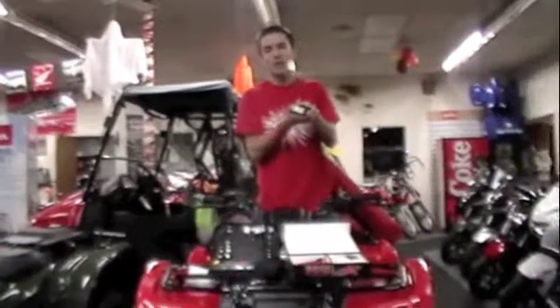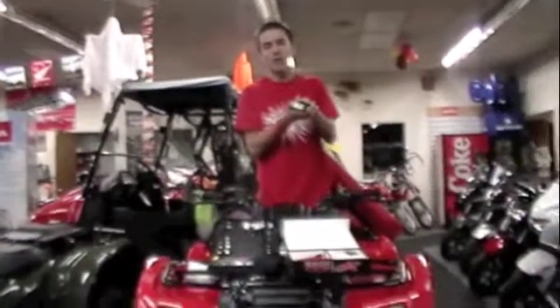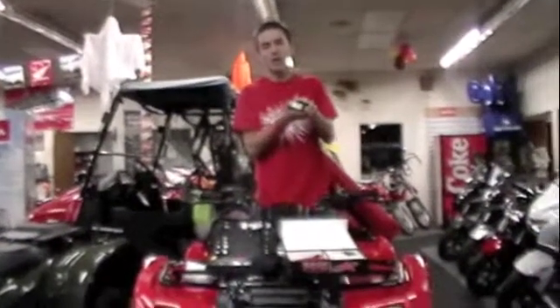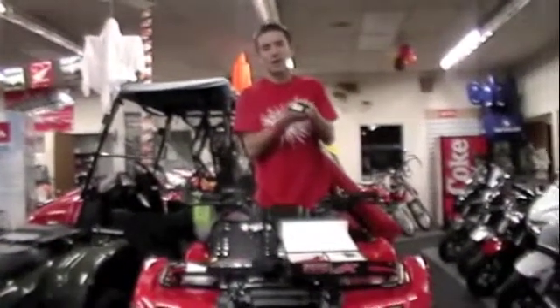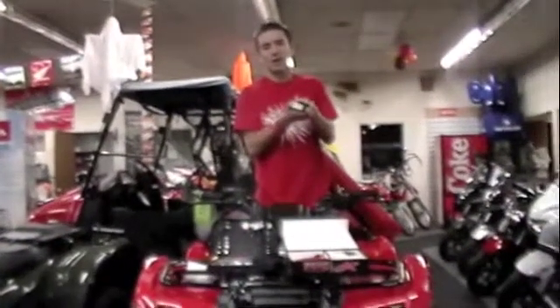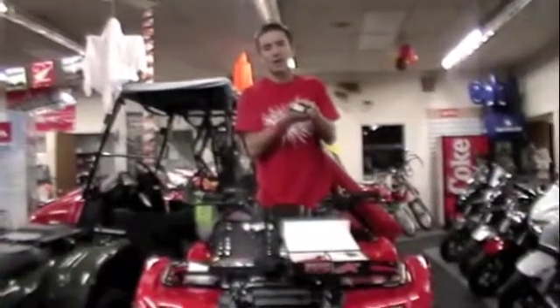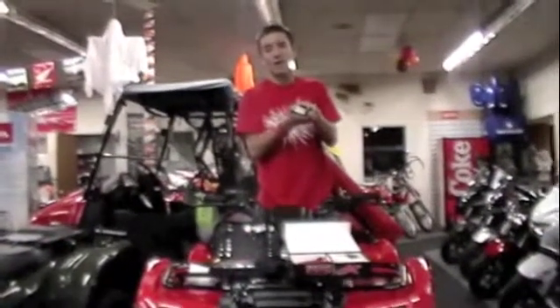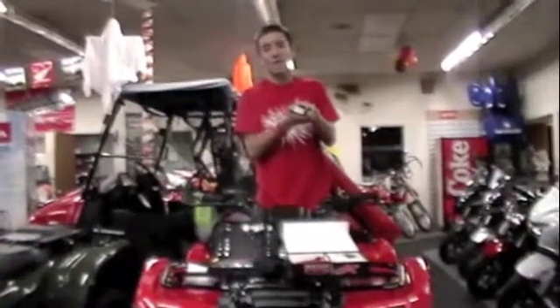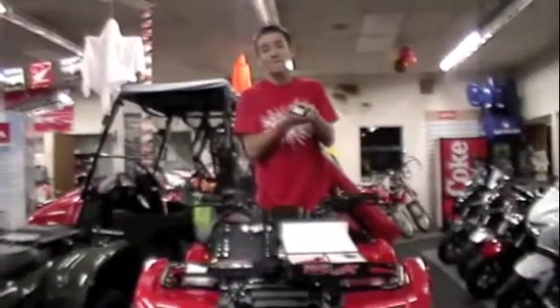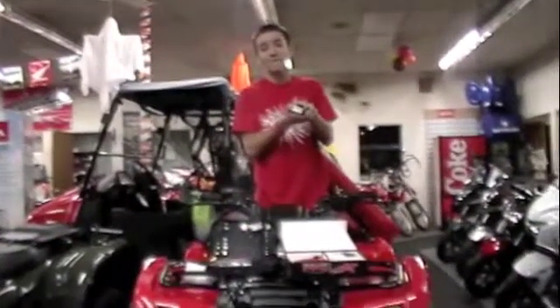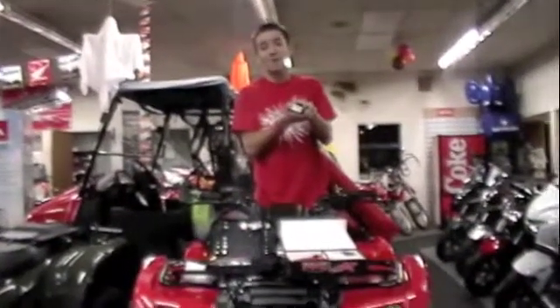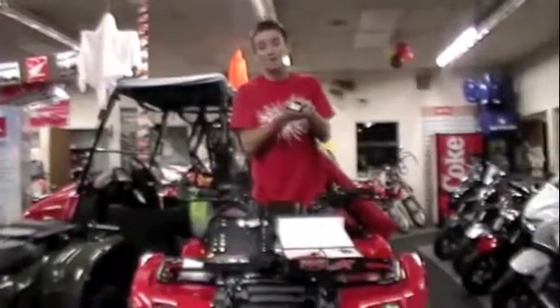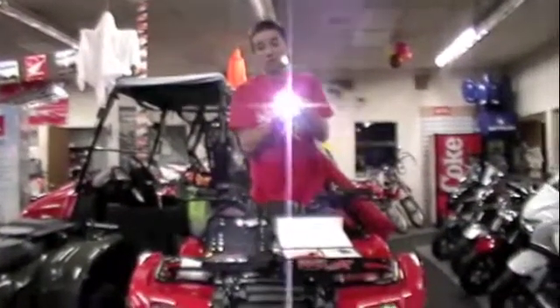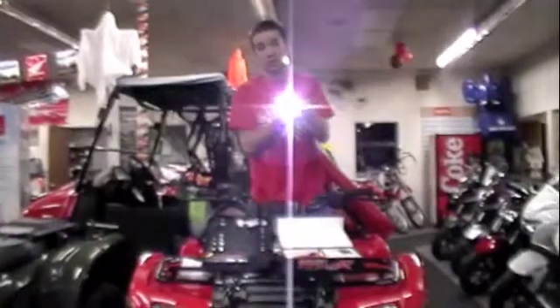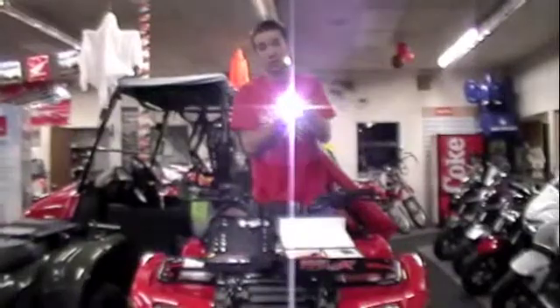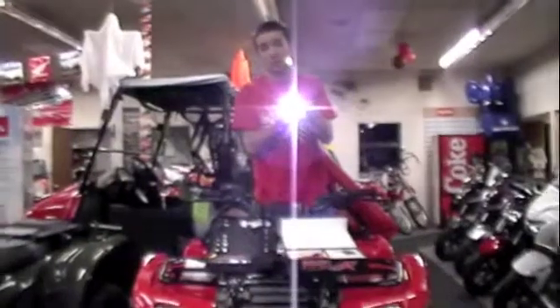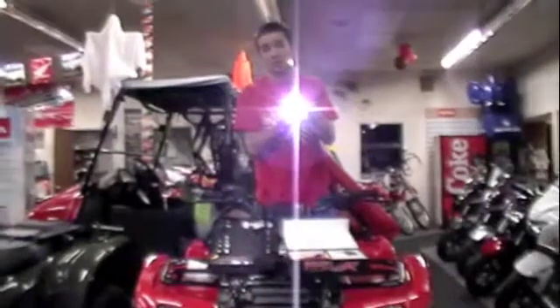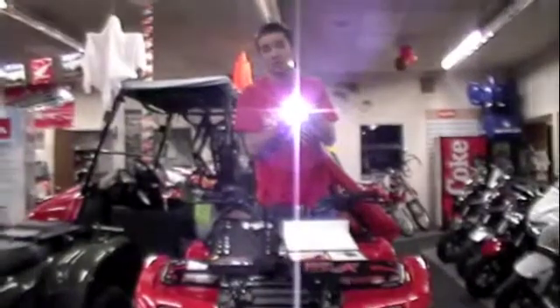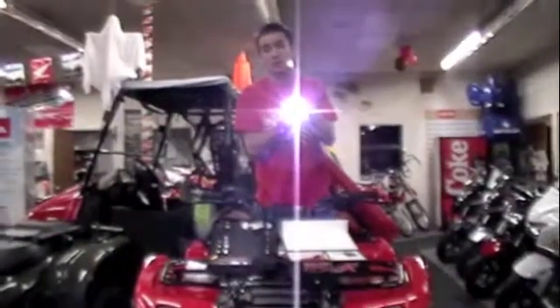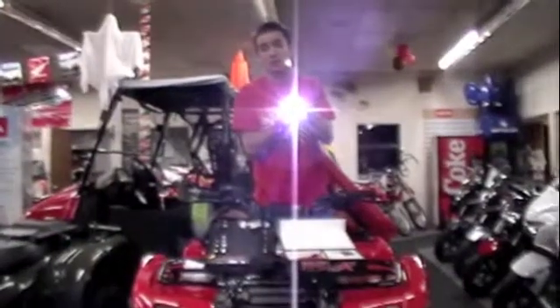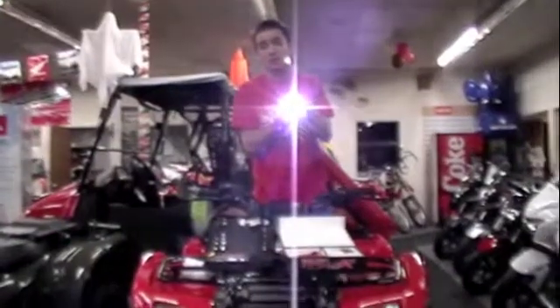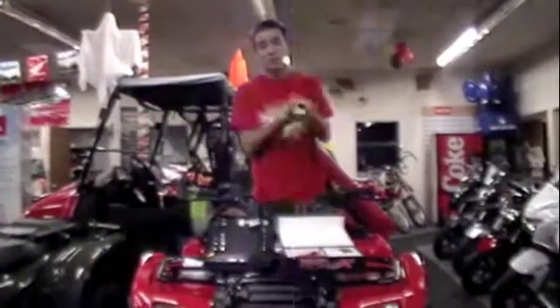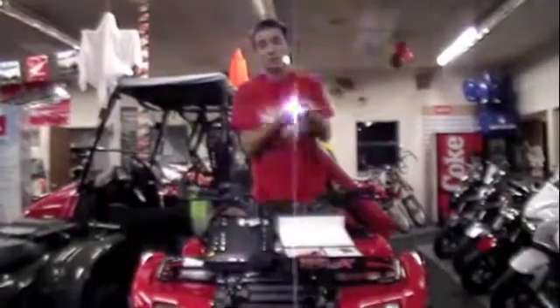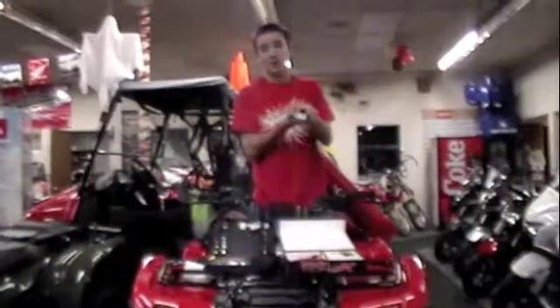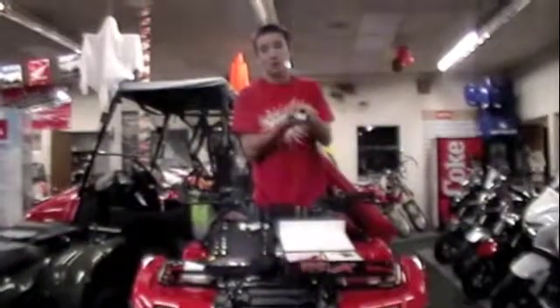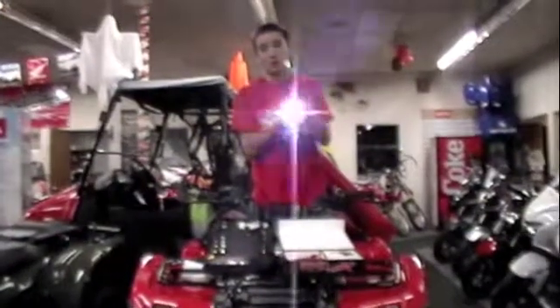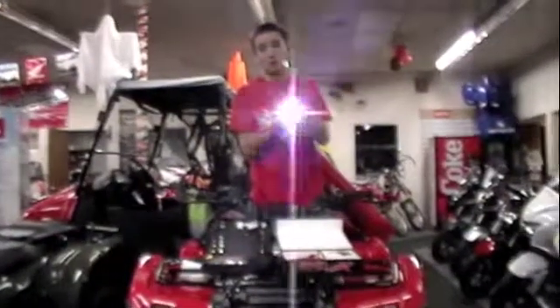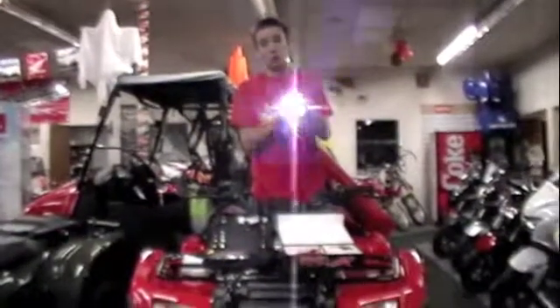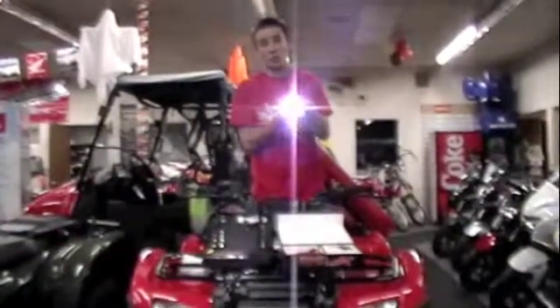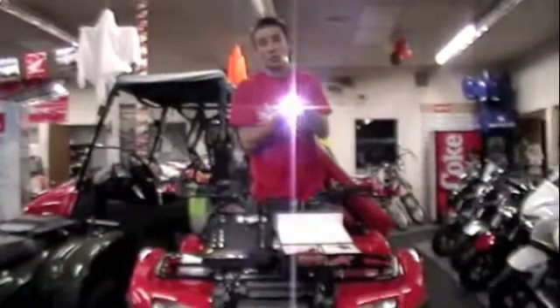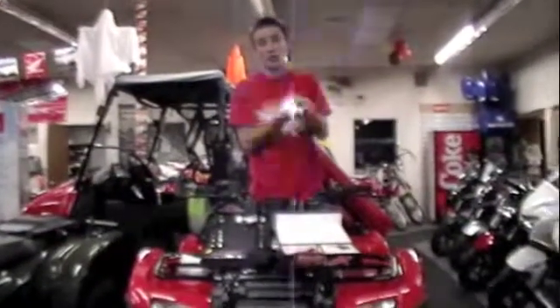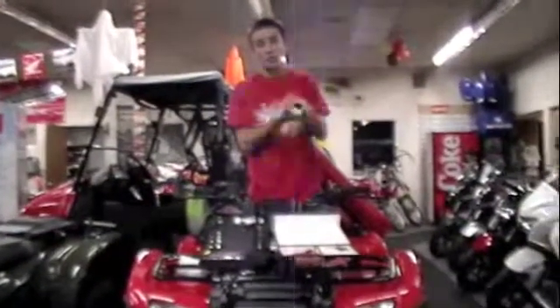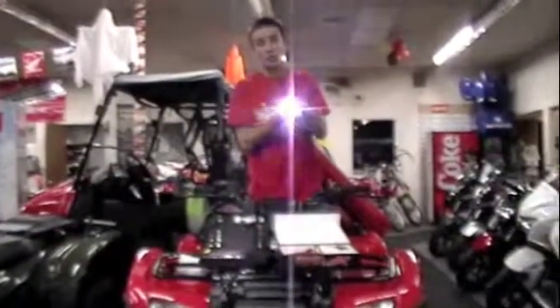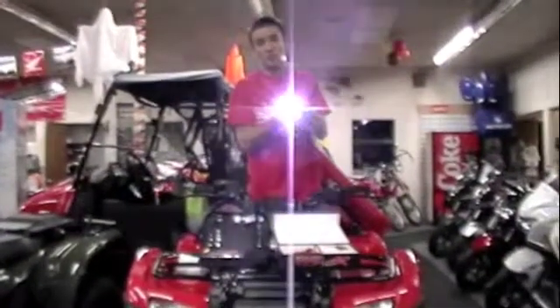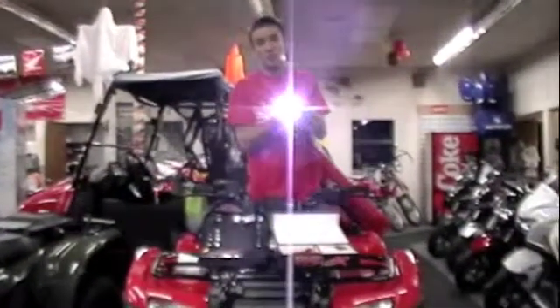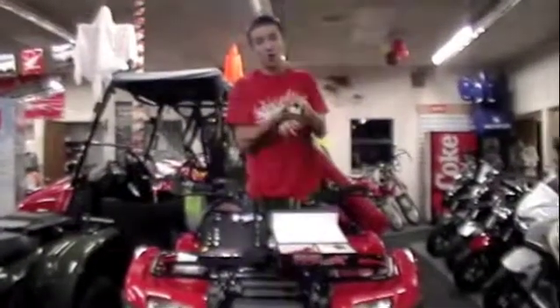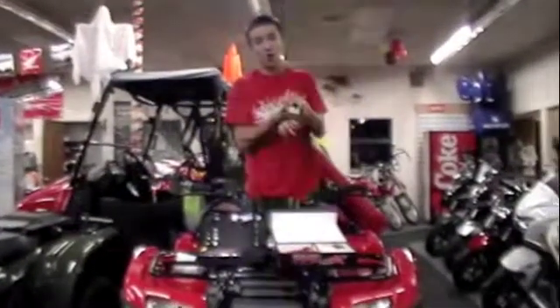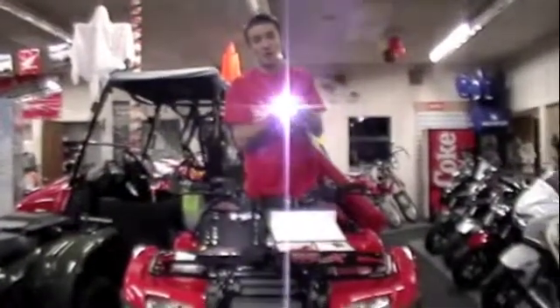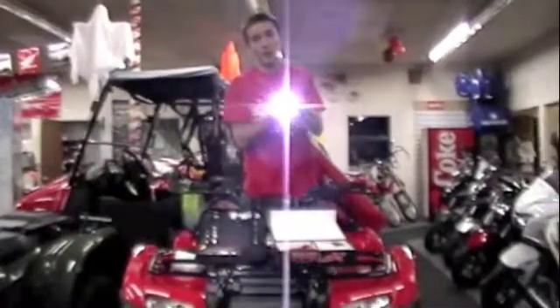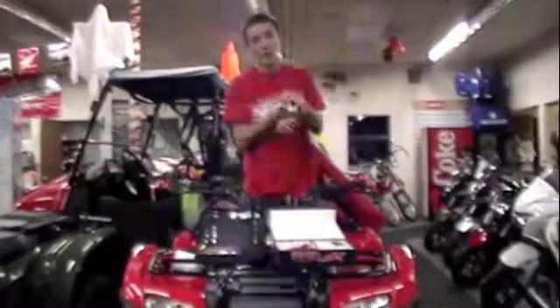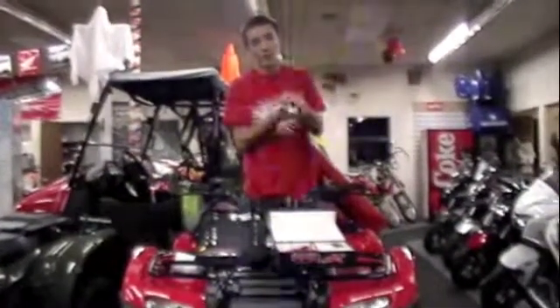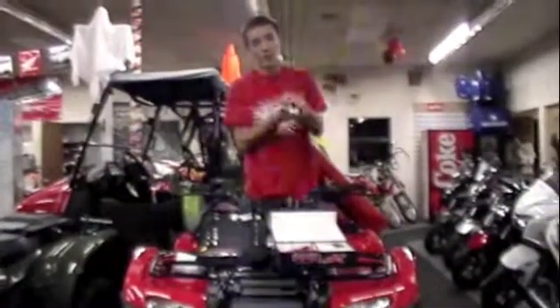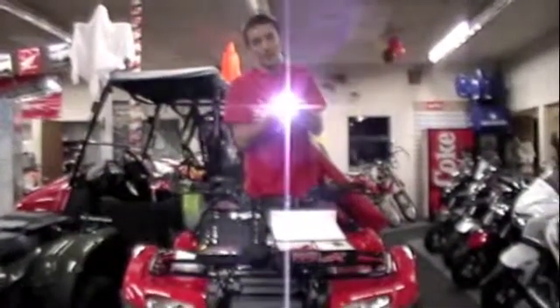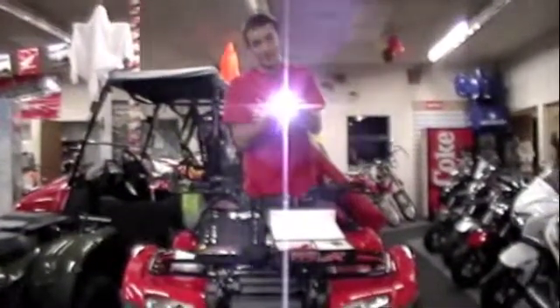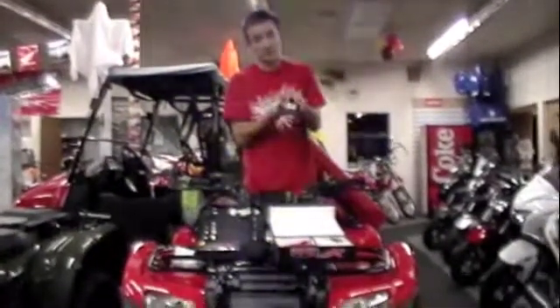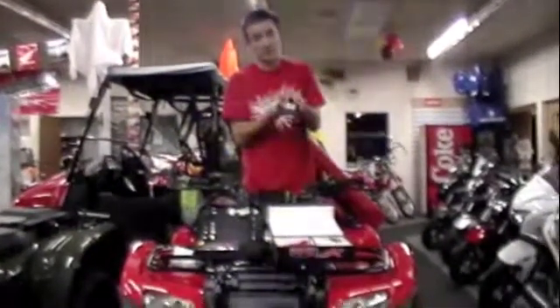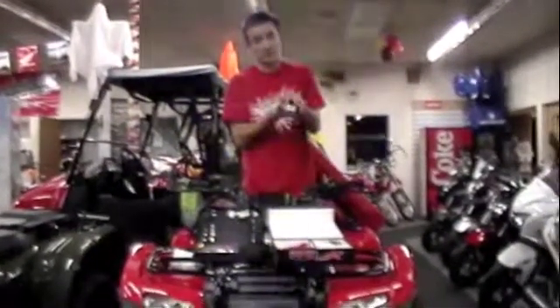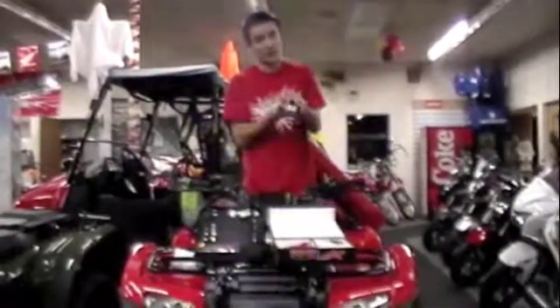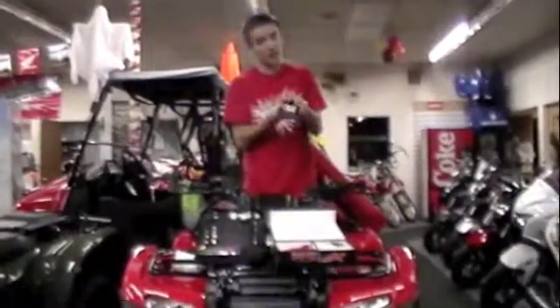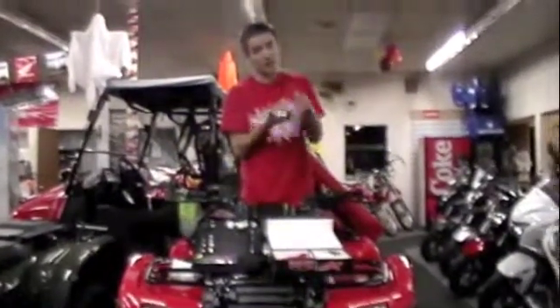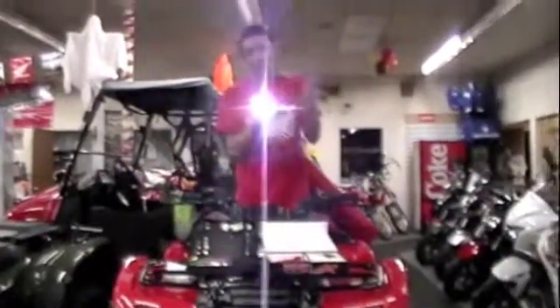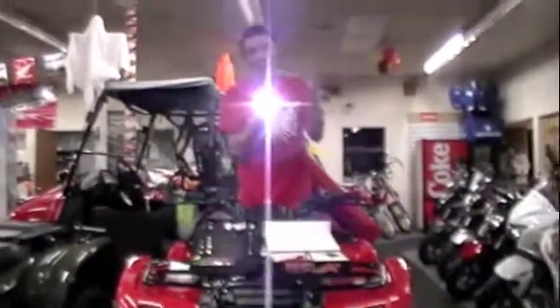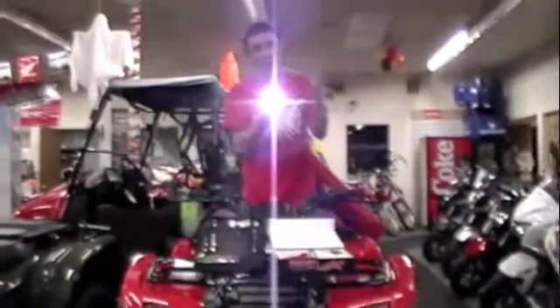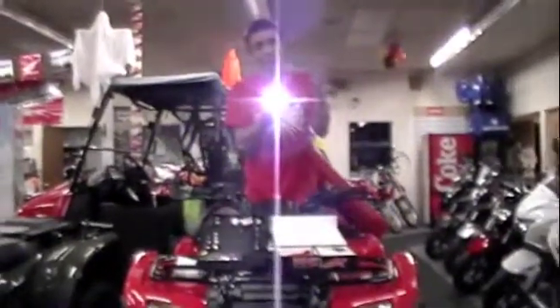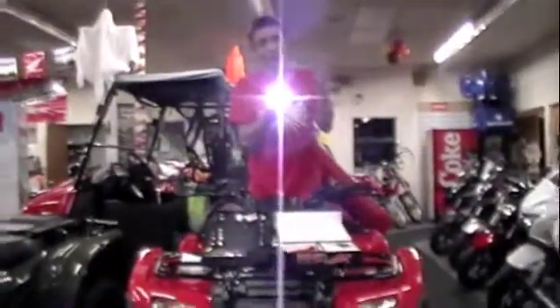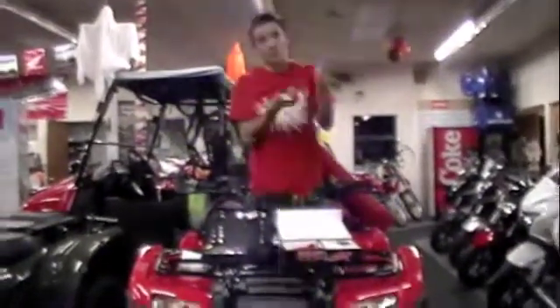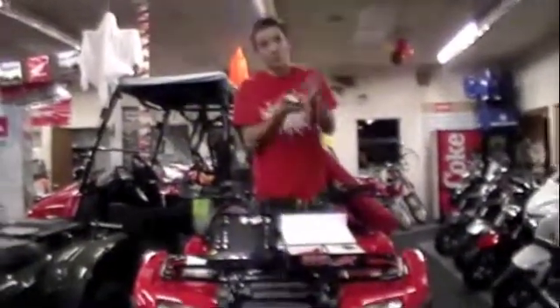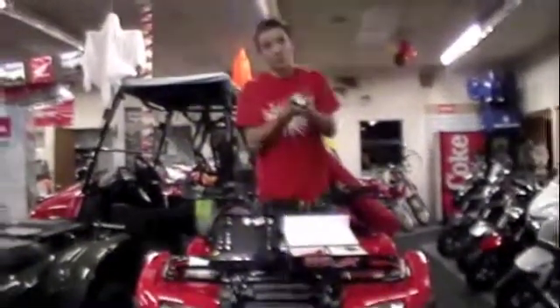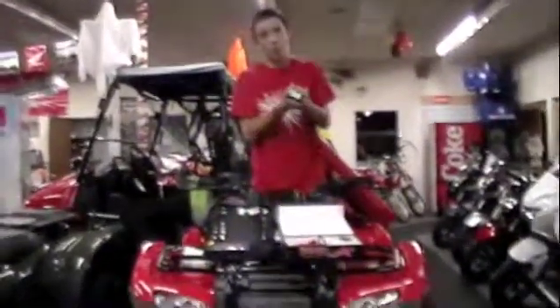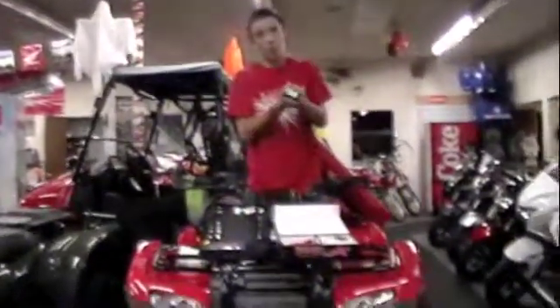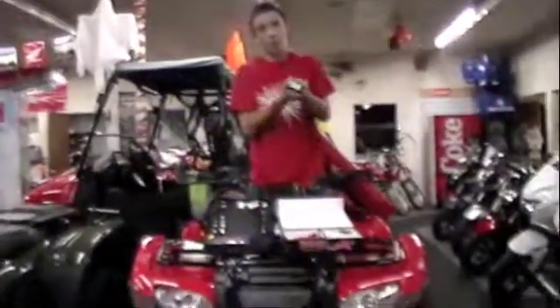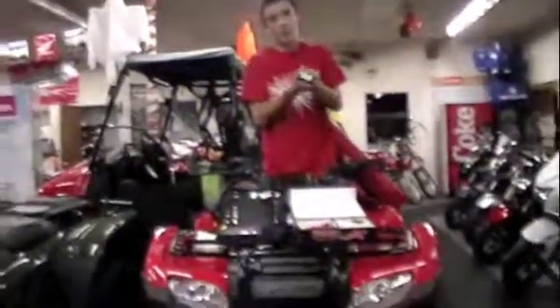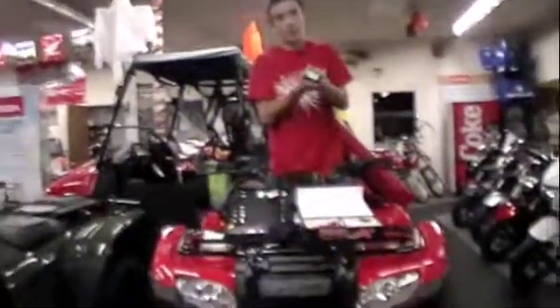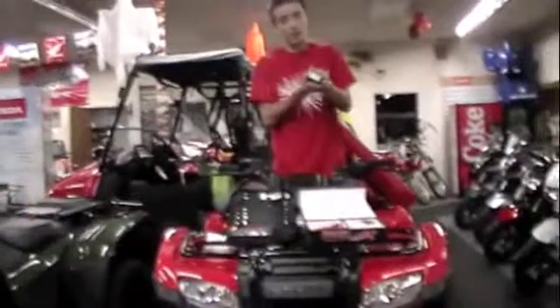It can be a flashlight, it can be a strobe light, or it can be an SOS light — whatever you want it to be.